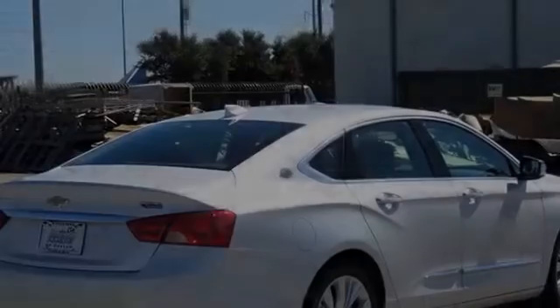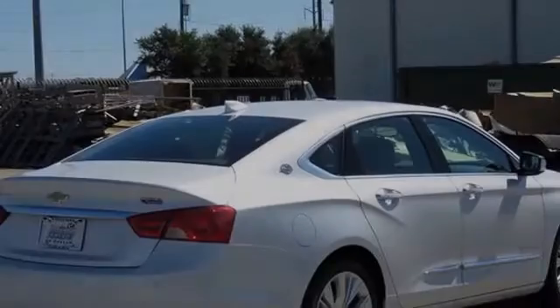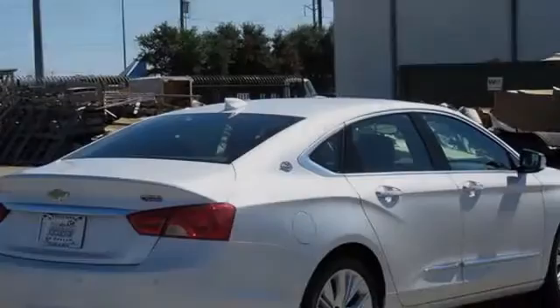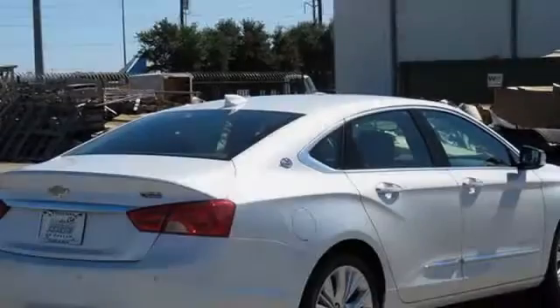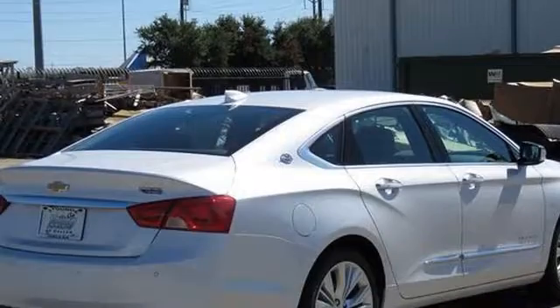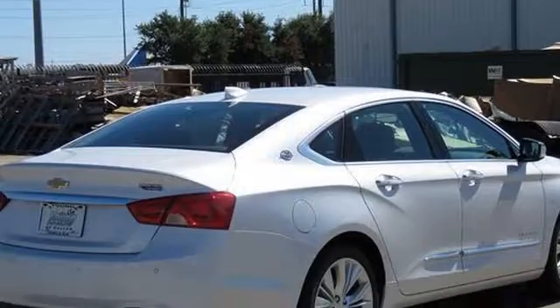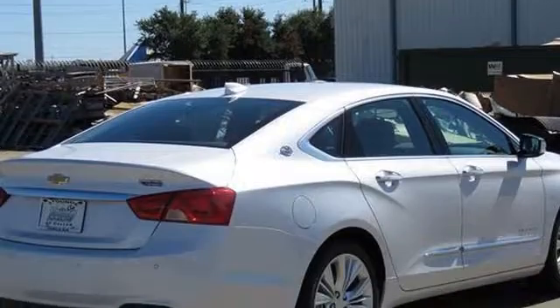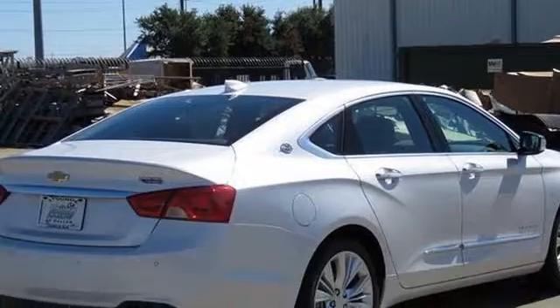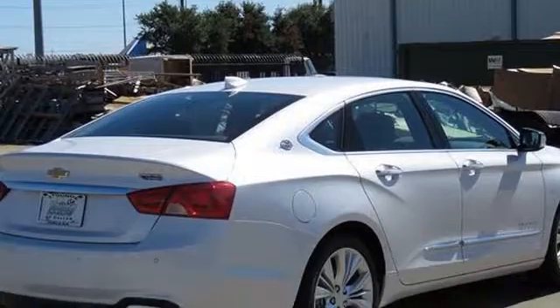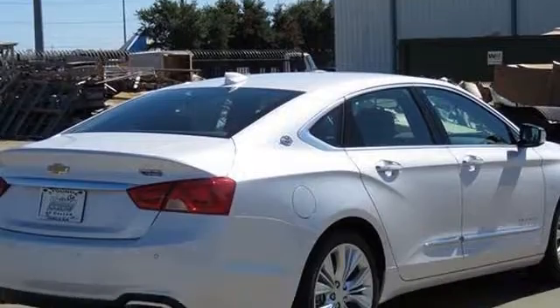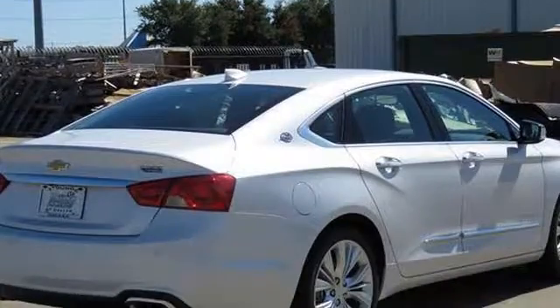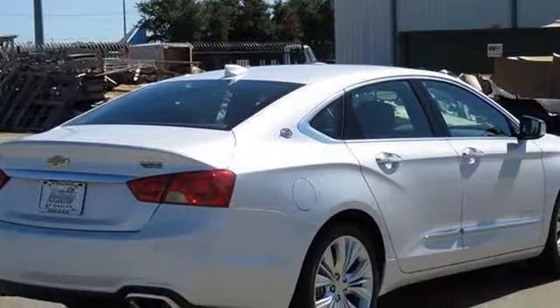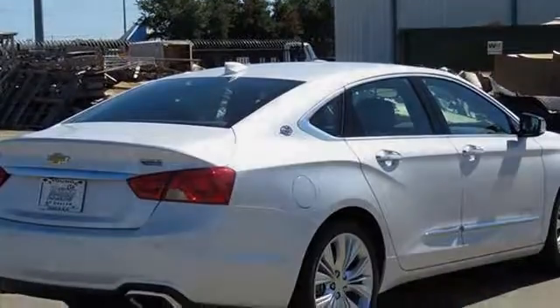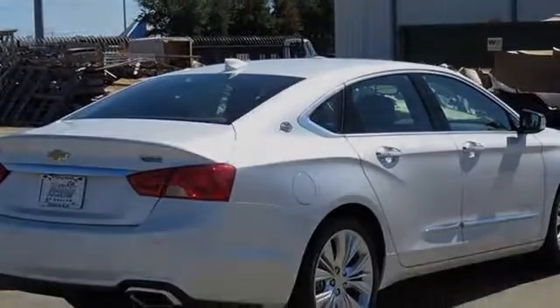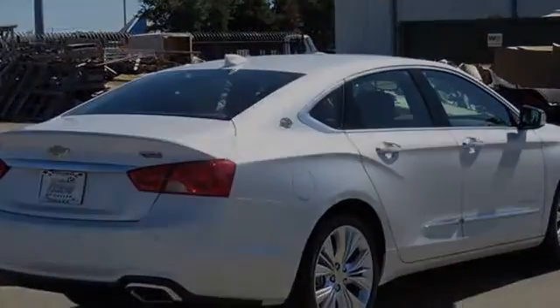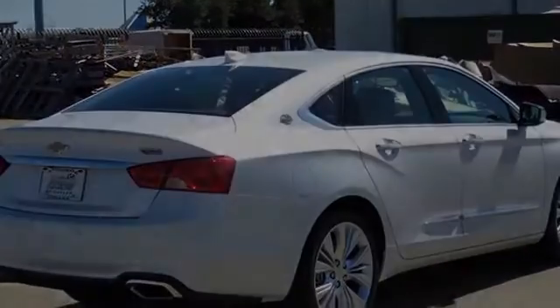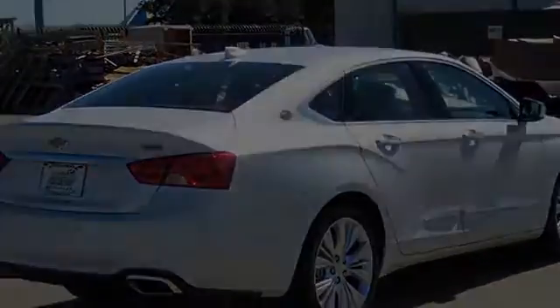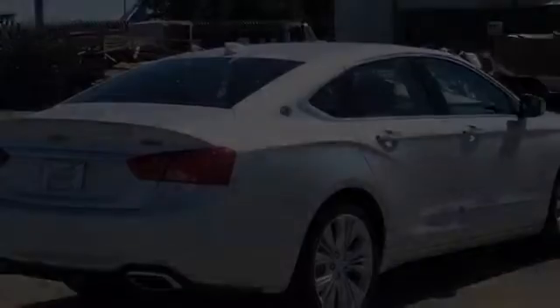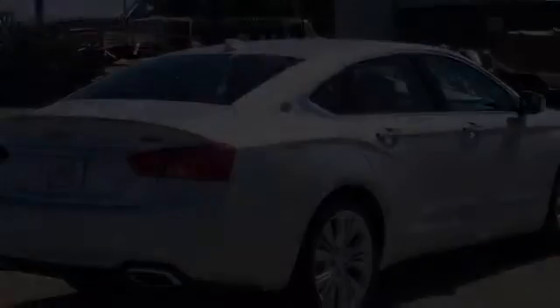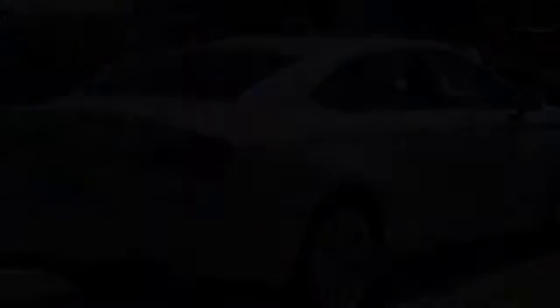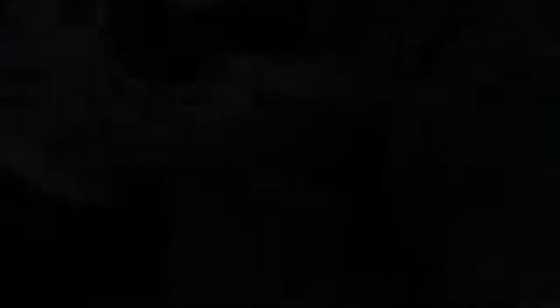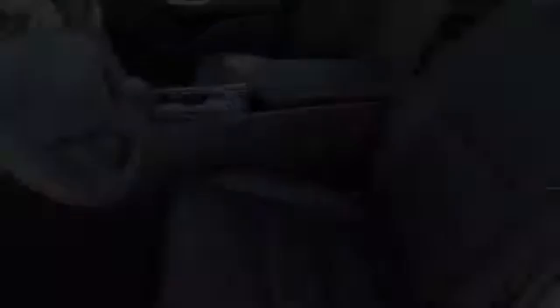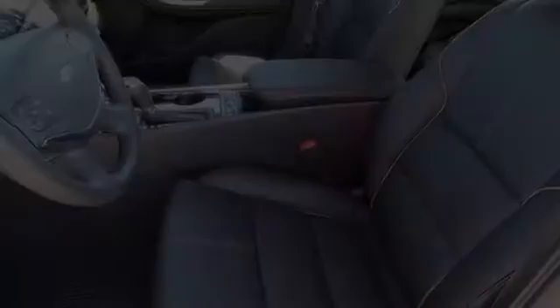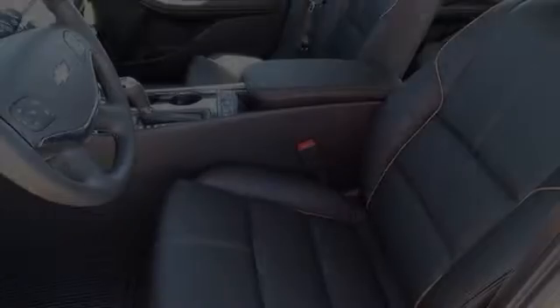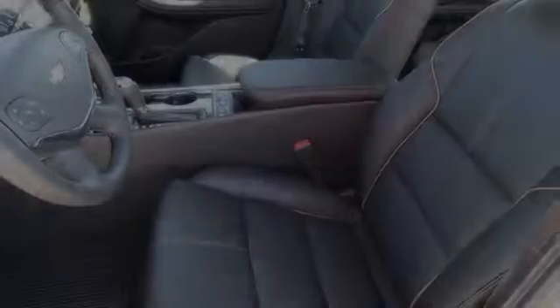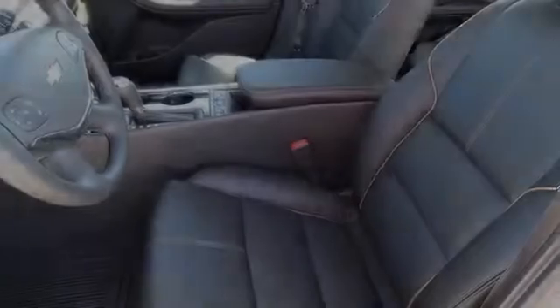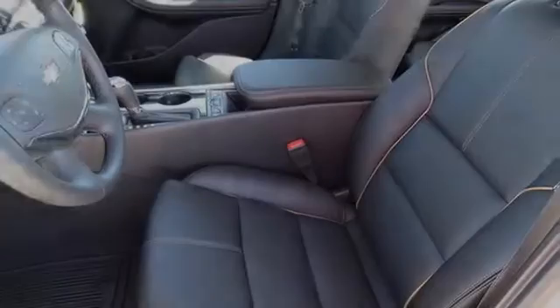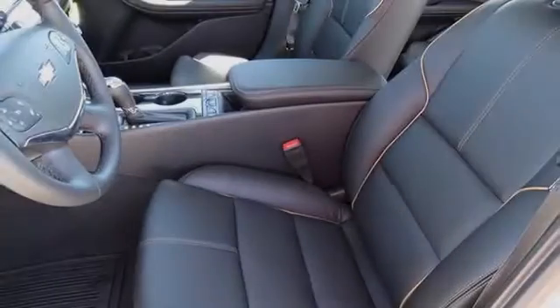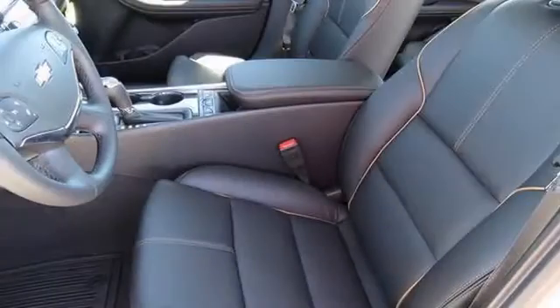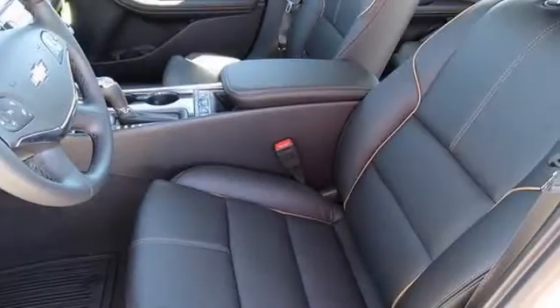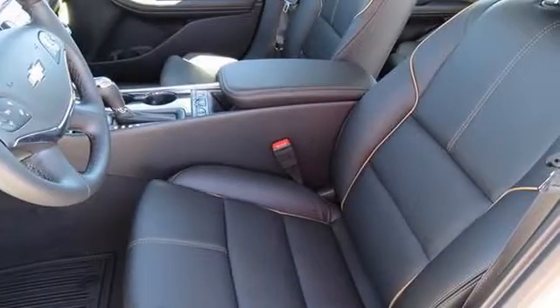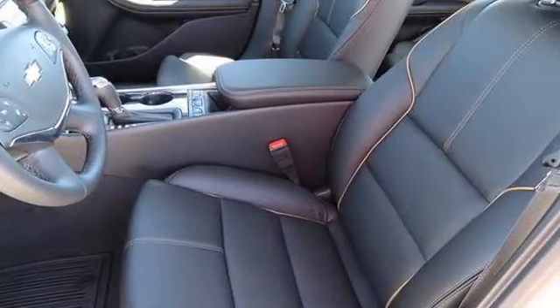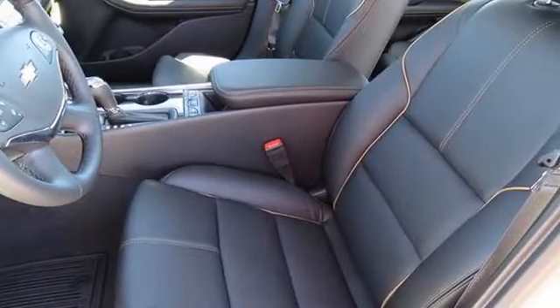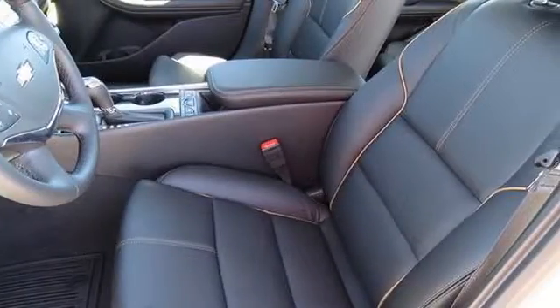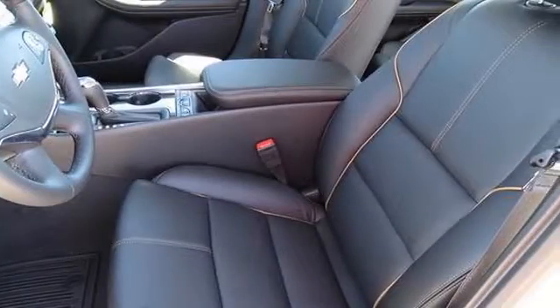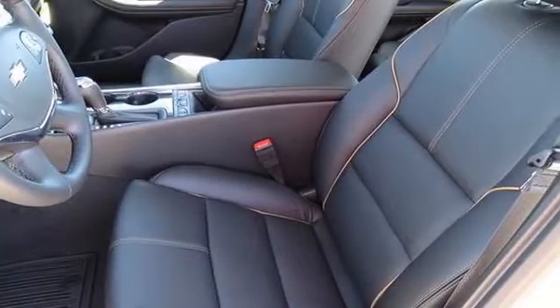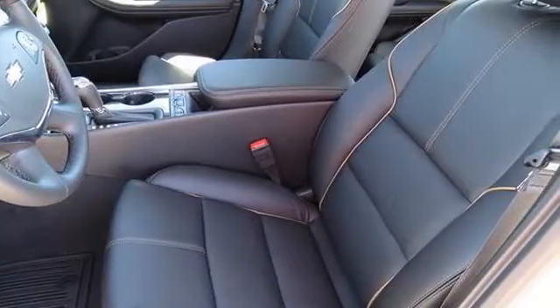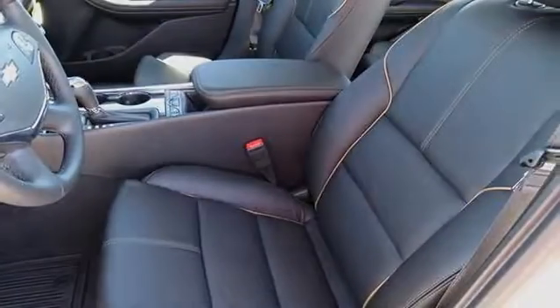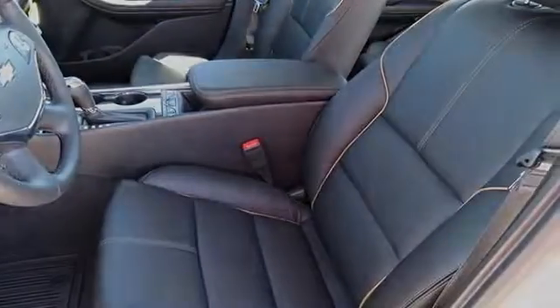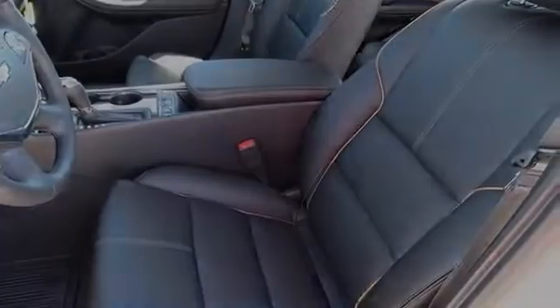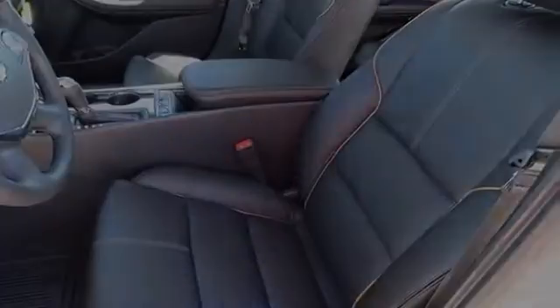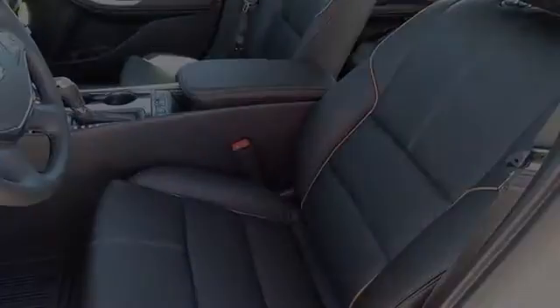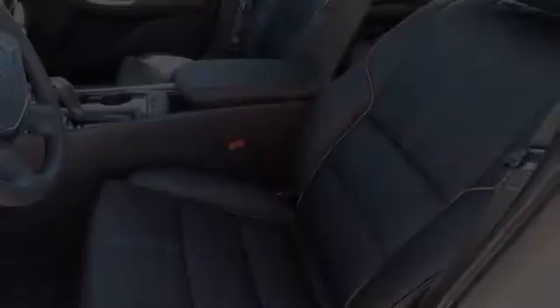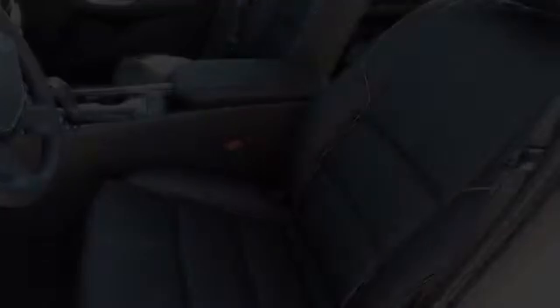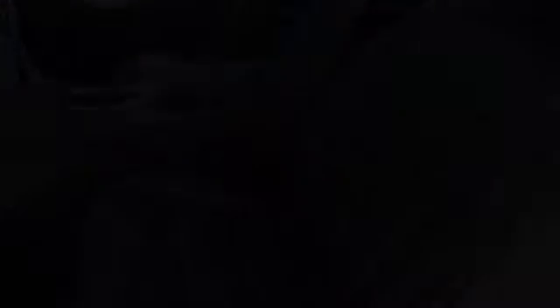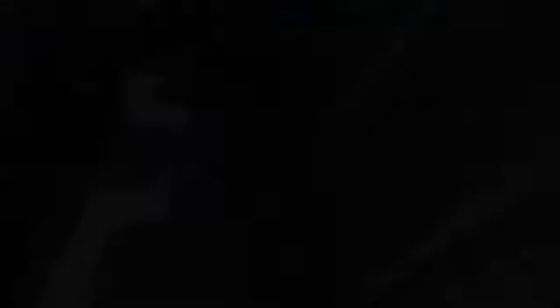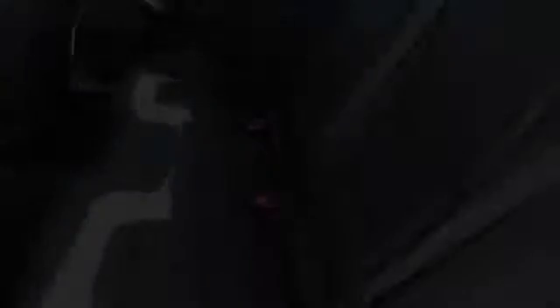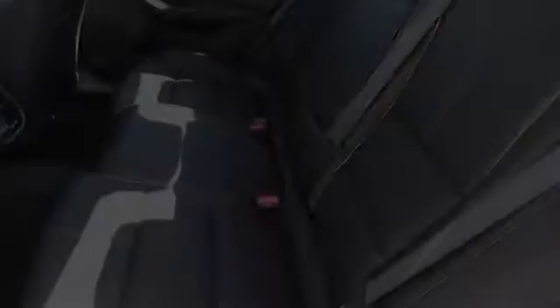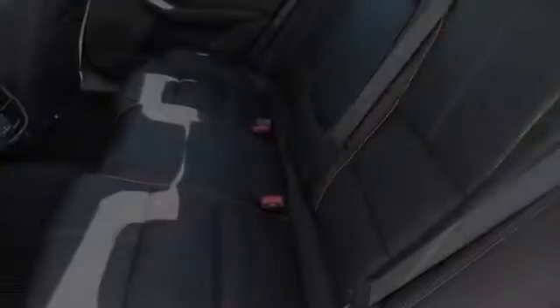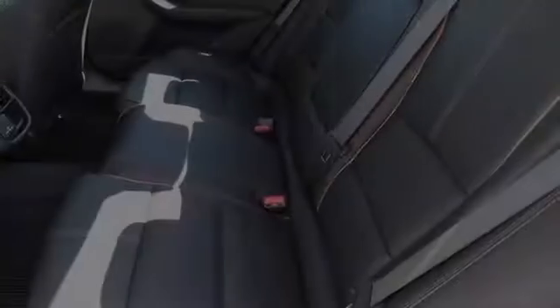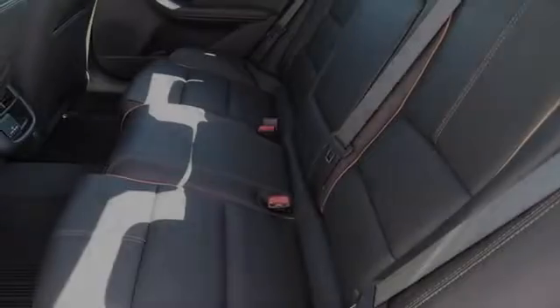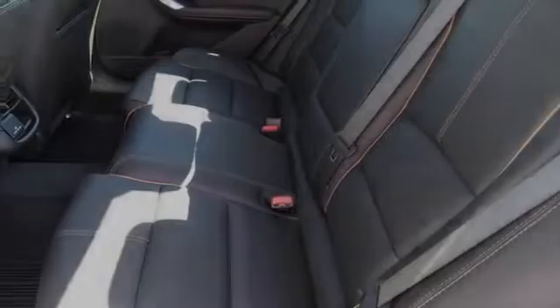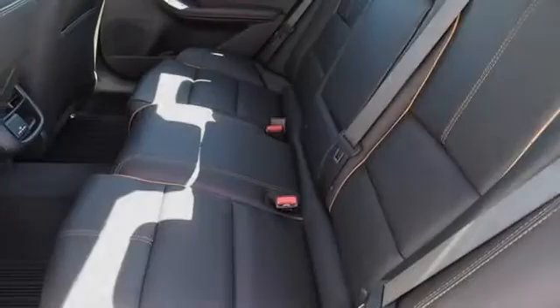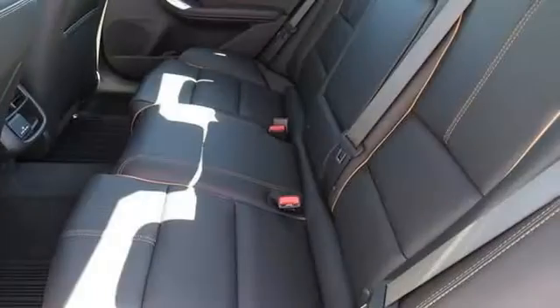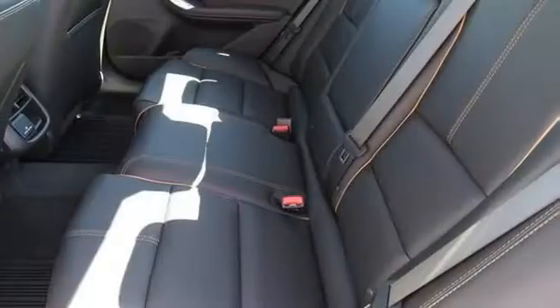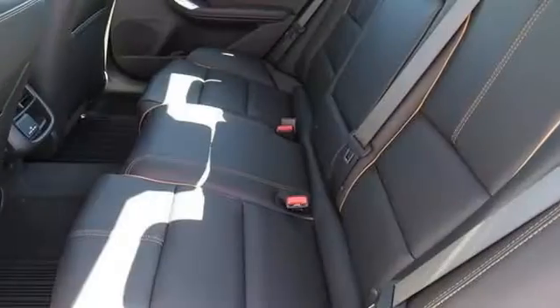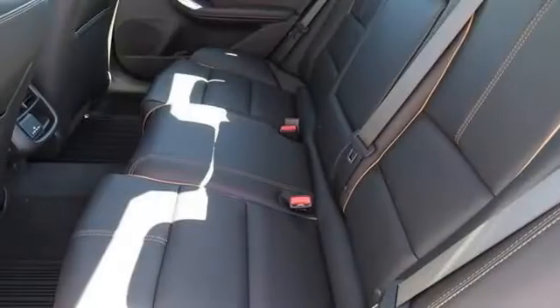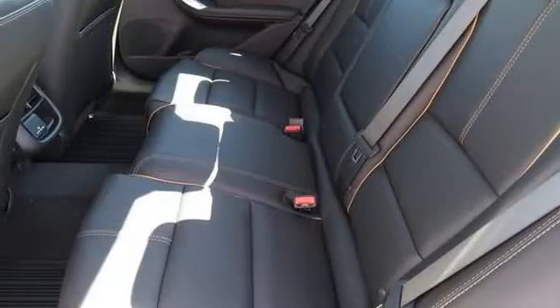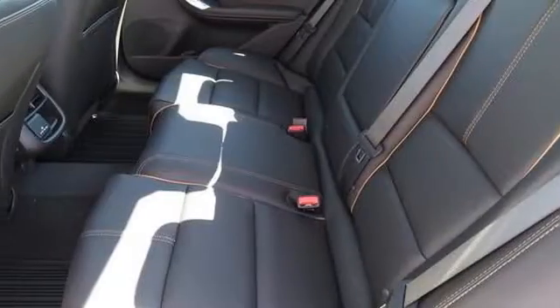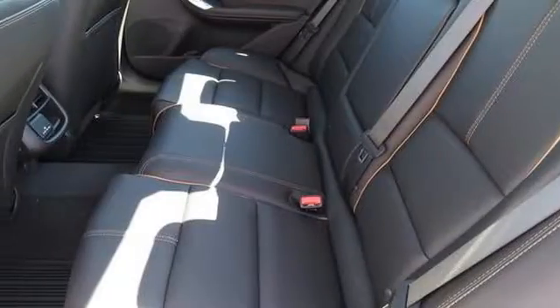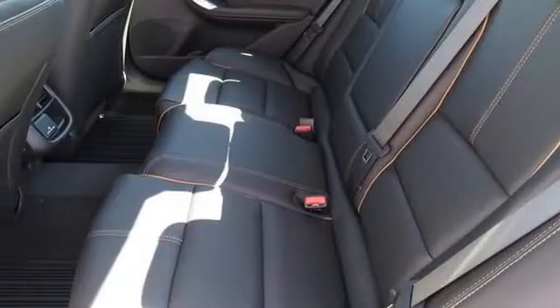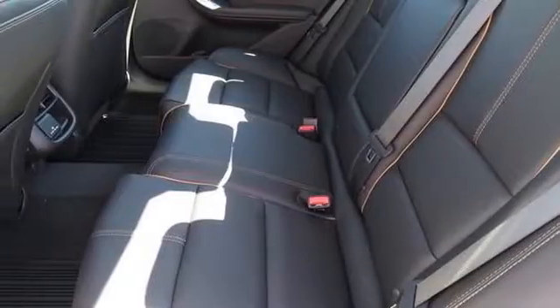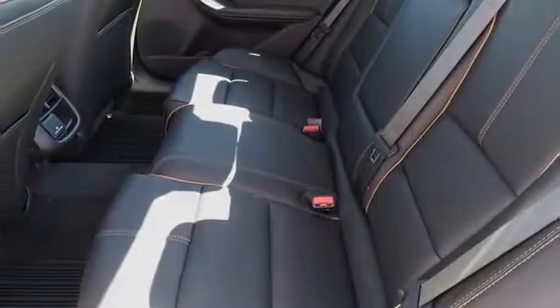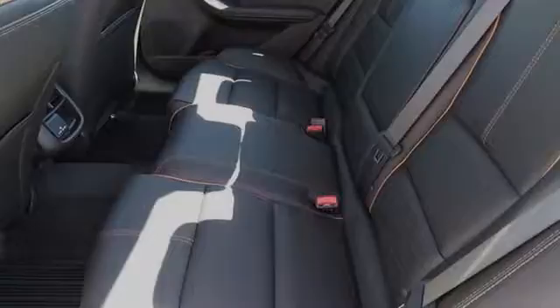This four-door sedan has an automatic transmission and a V6. All of the following features are included.